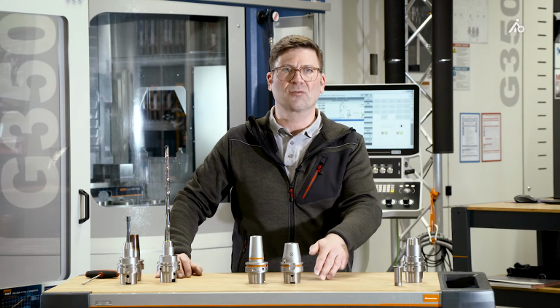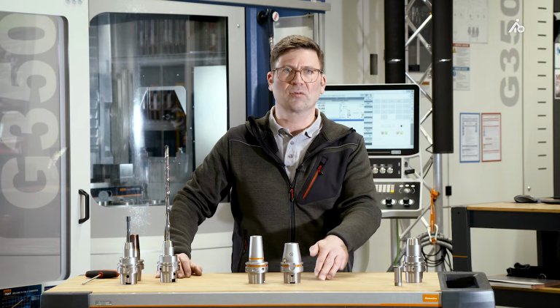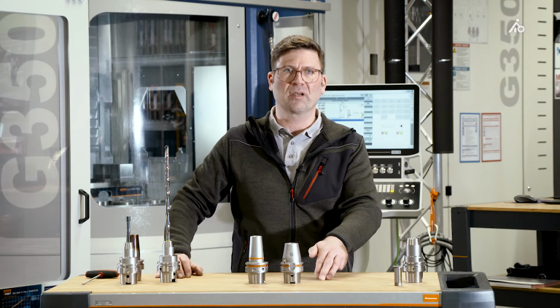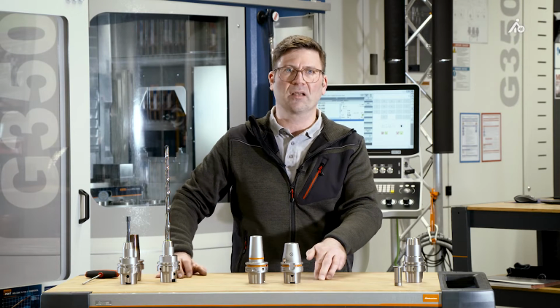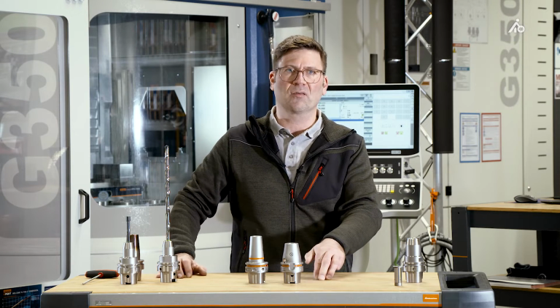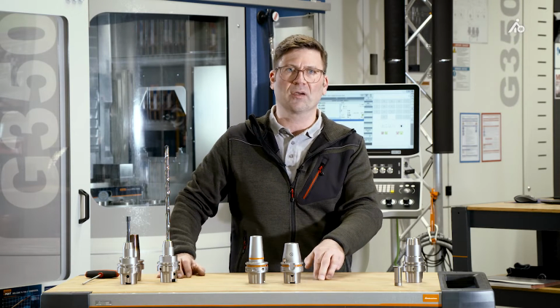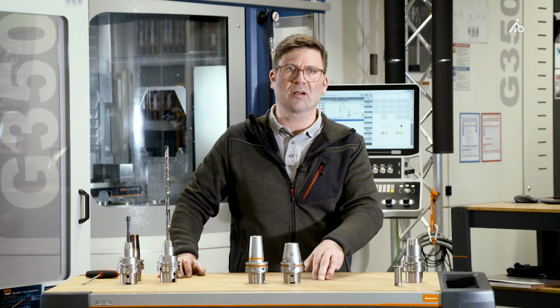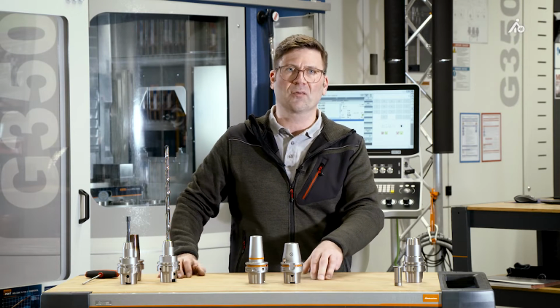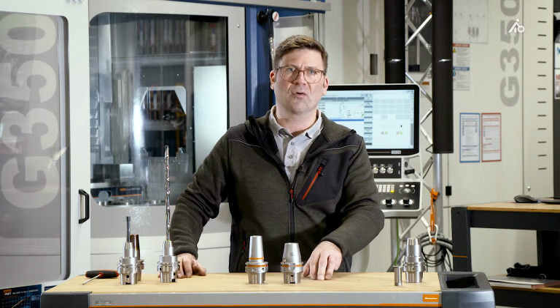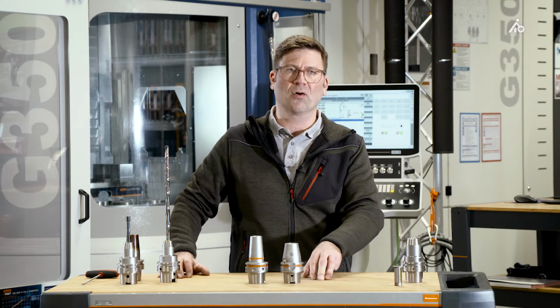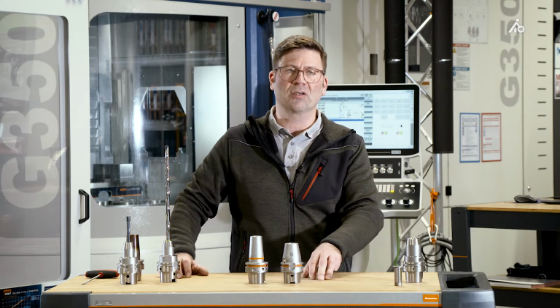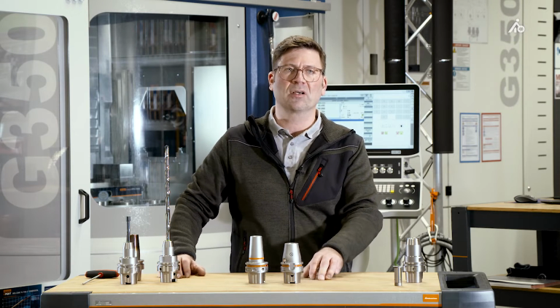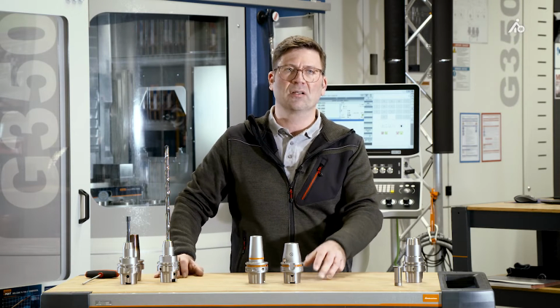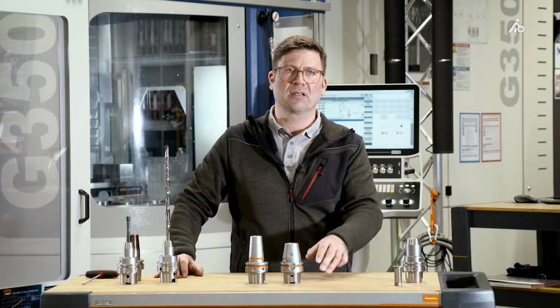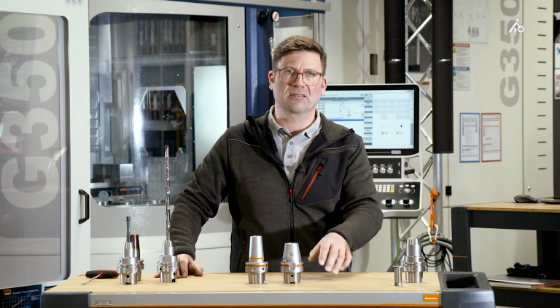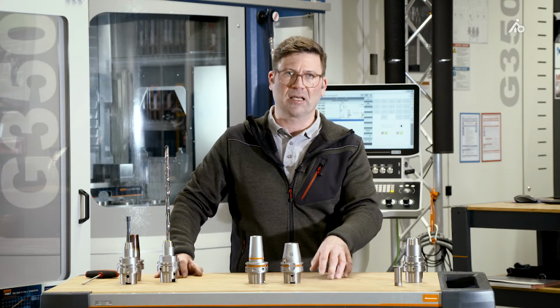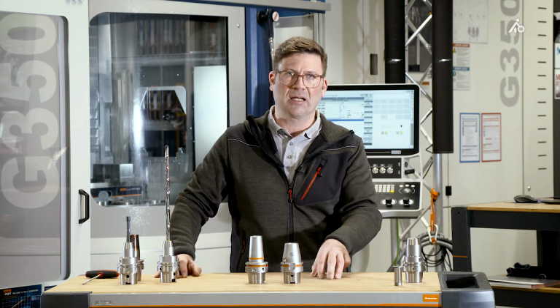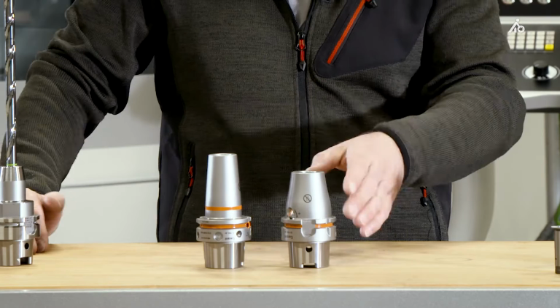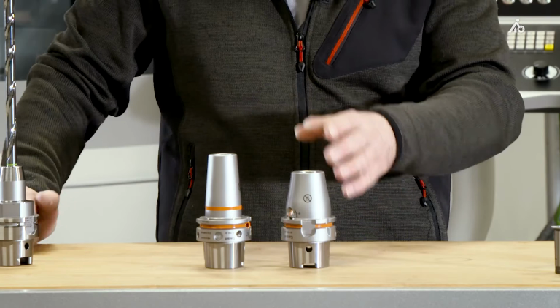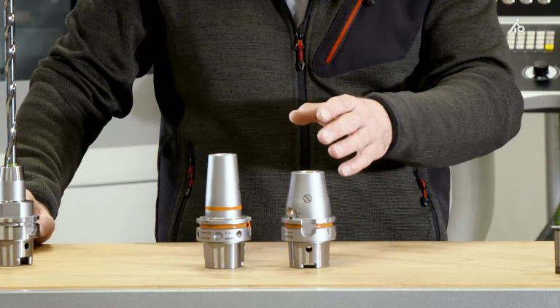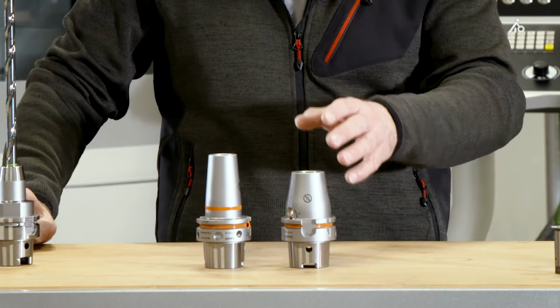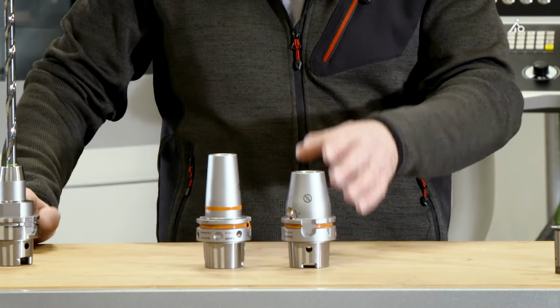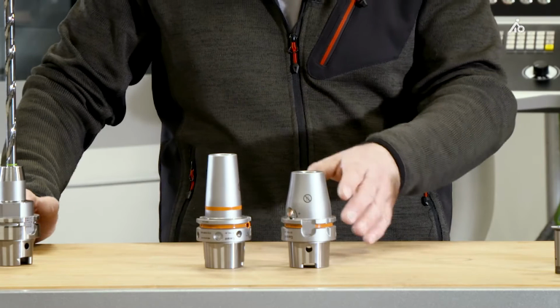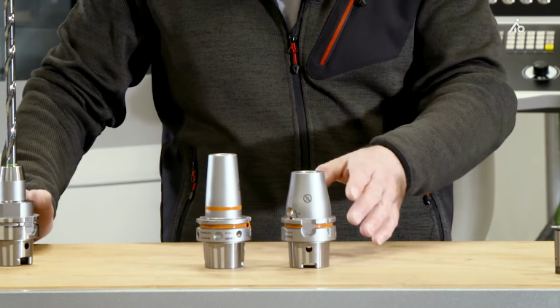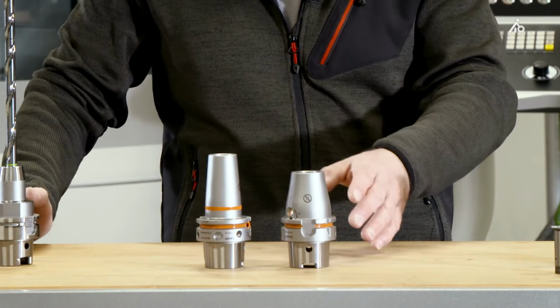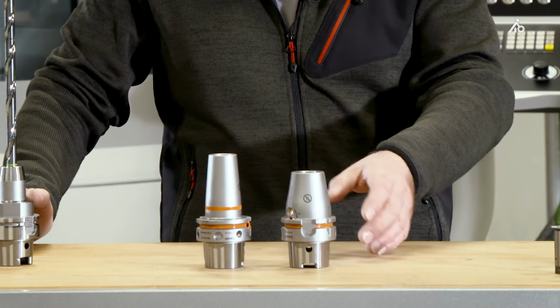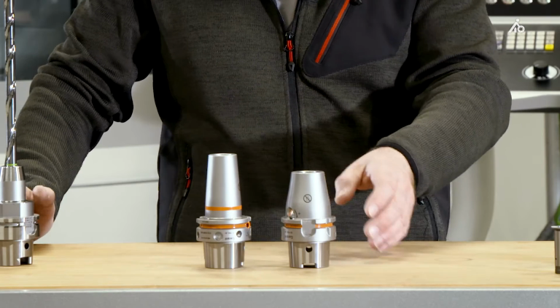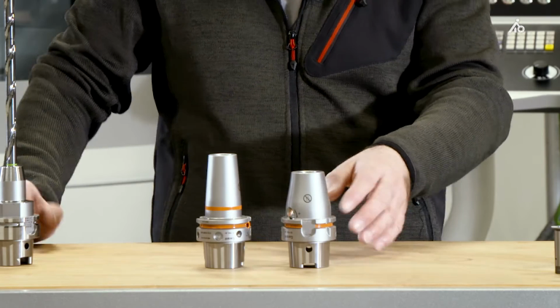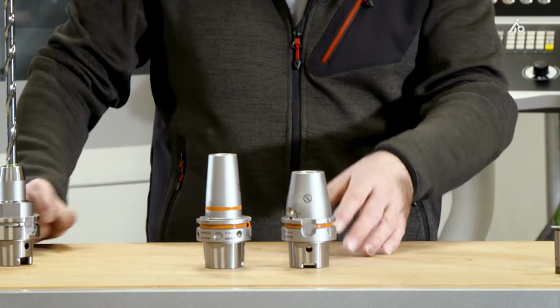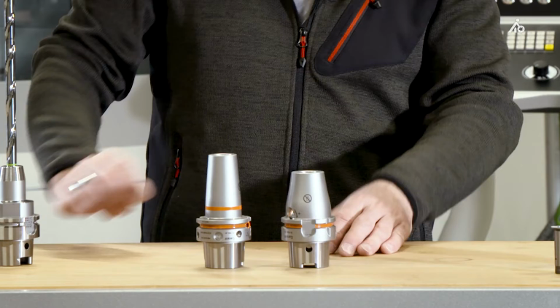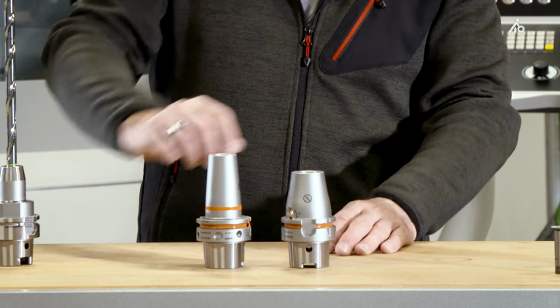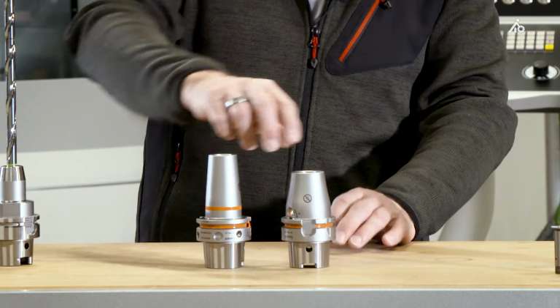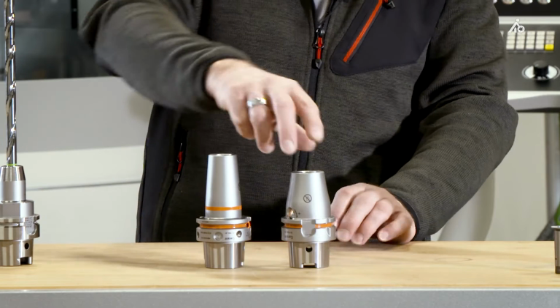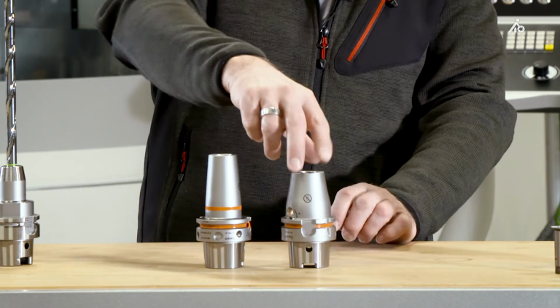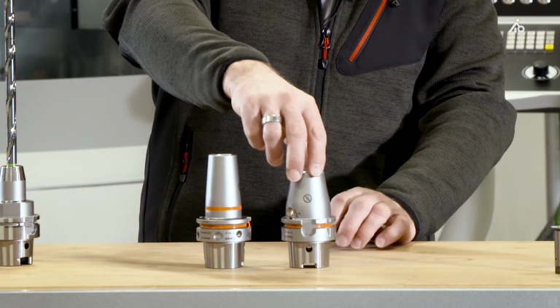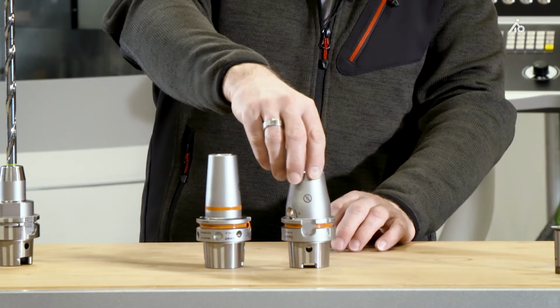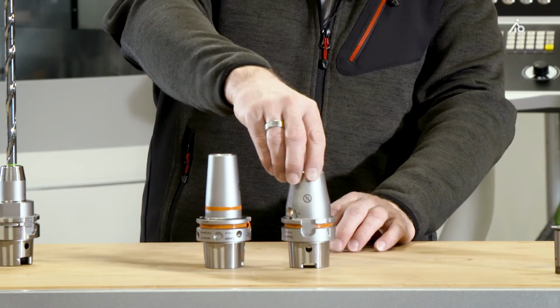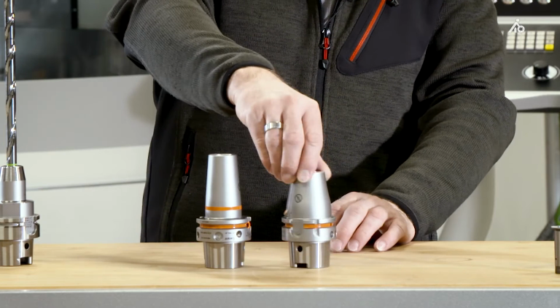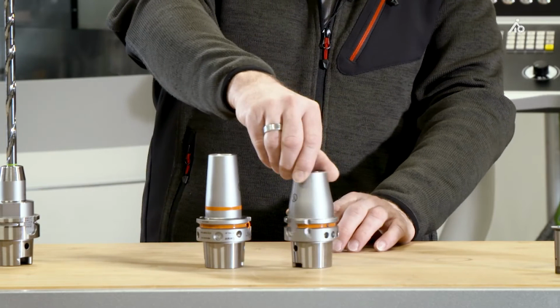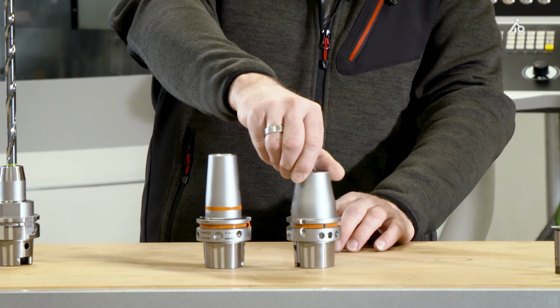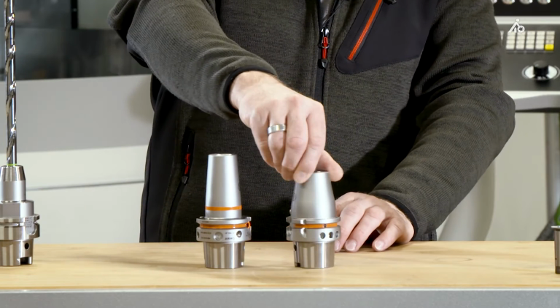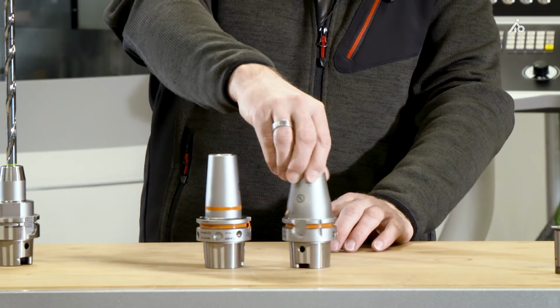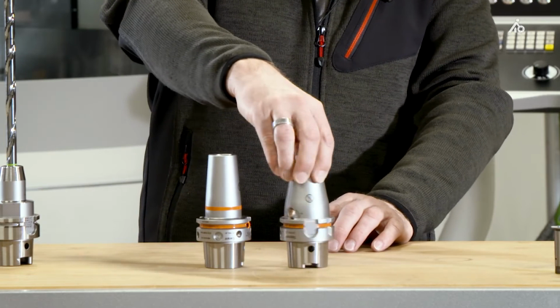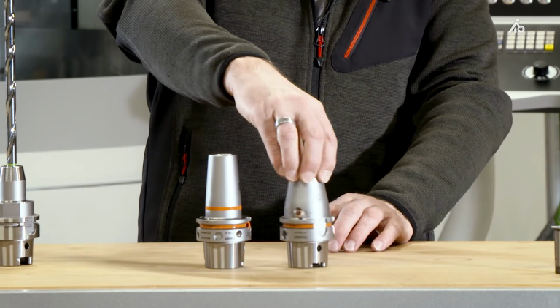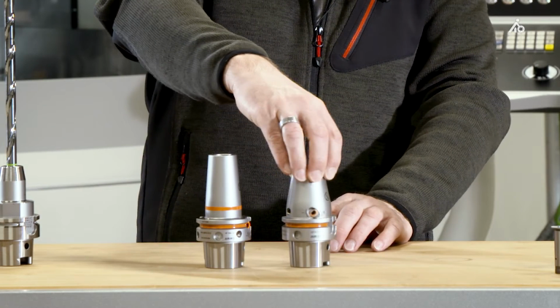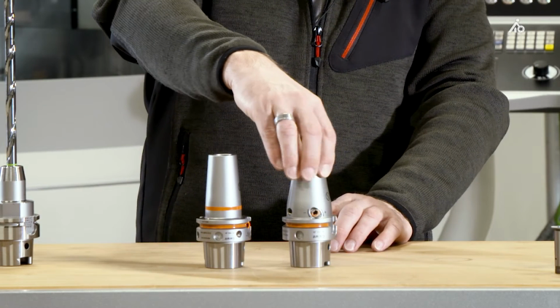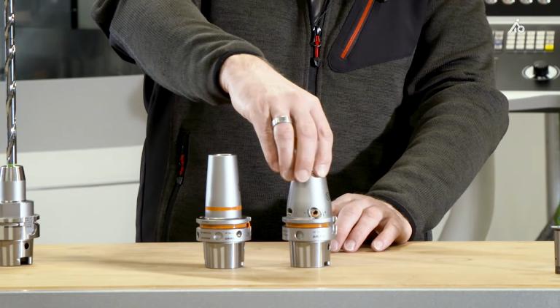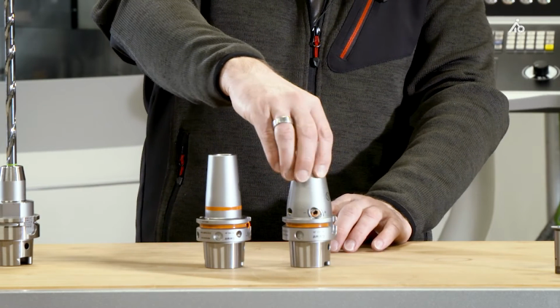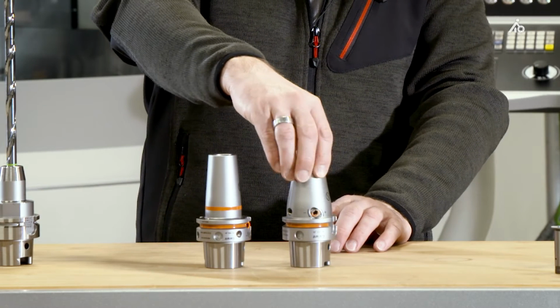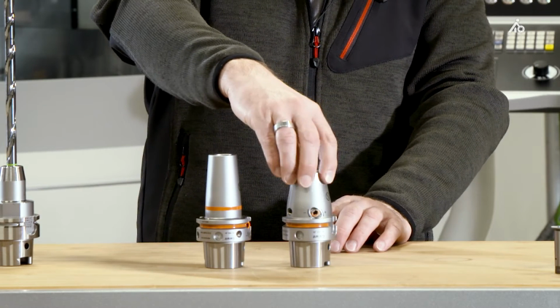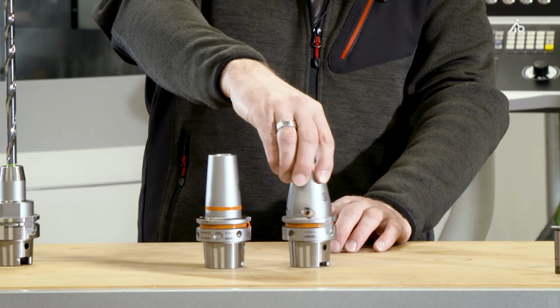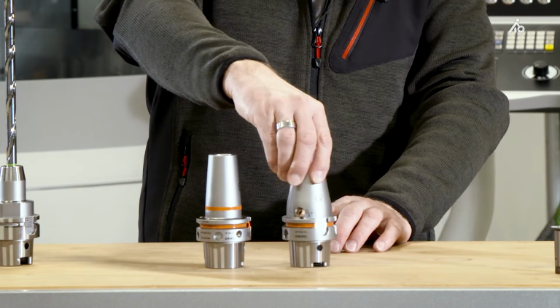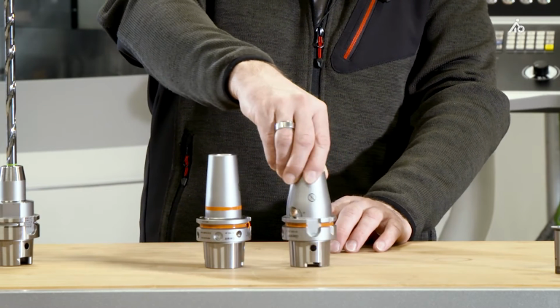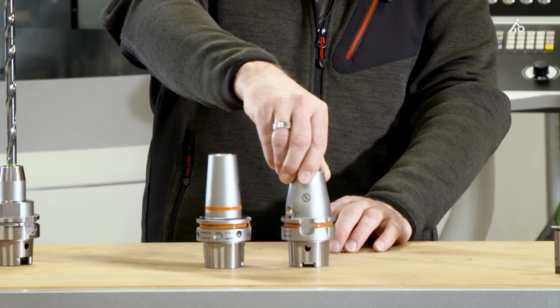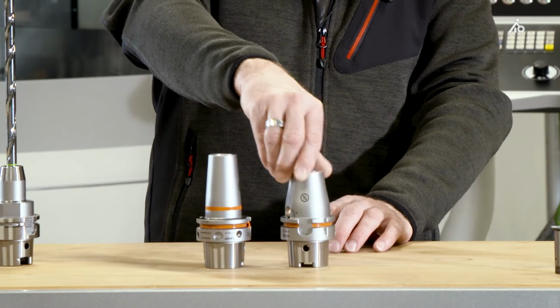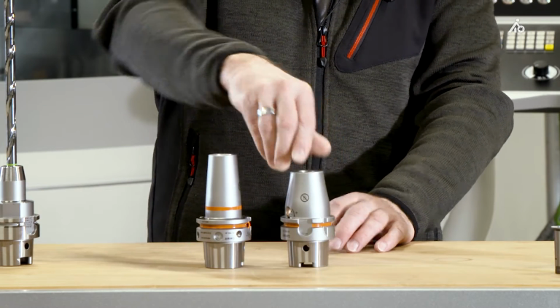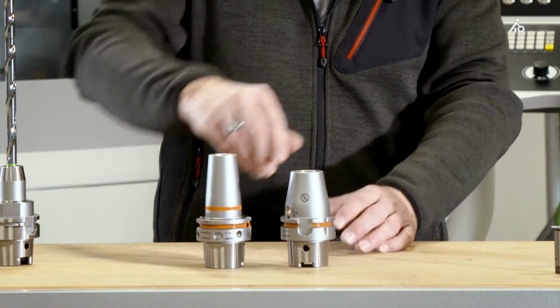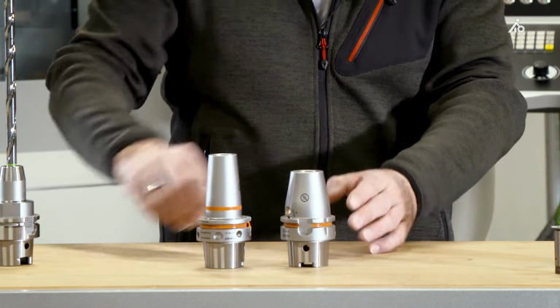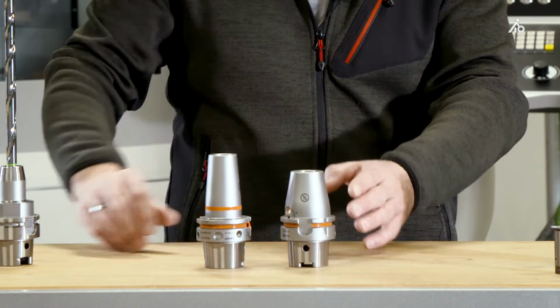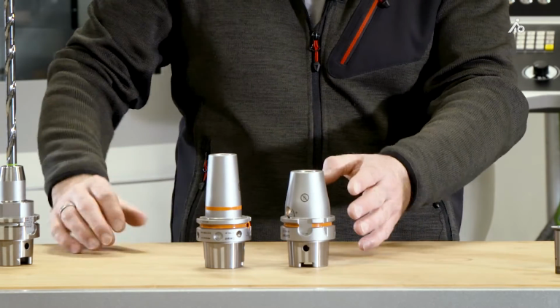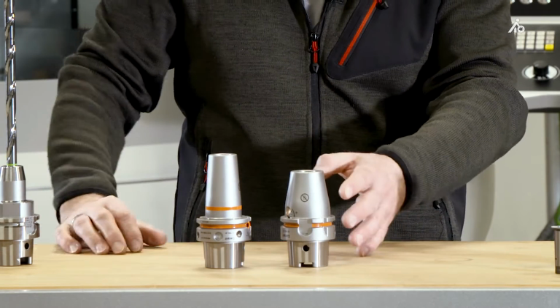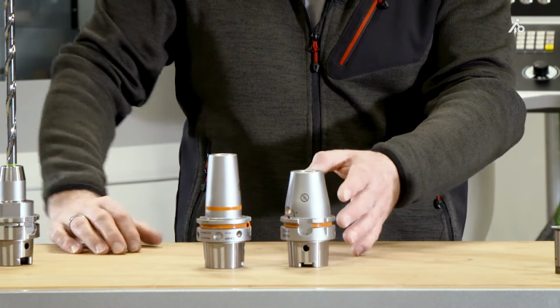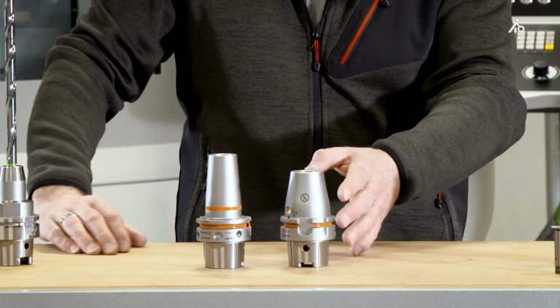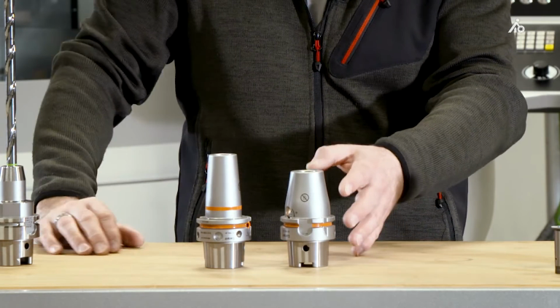Until now, because we have thought a lot about it and developed a new chuck for you — the Garant Master Chuck Hydro.